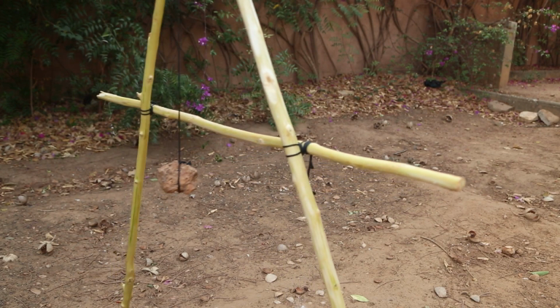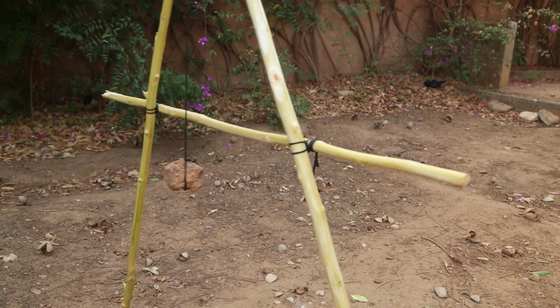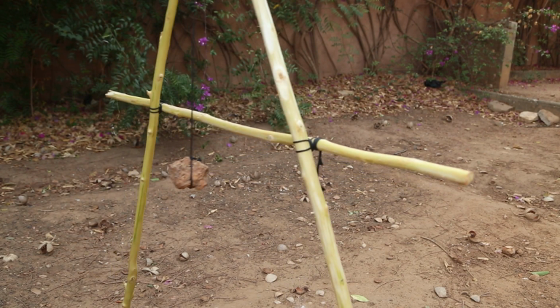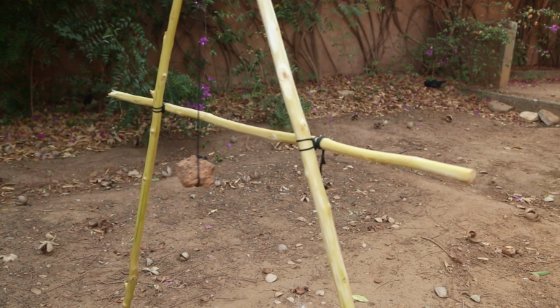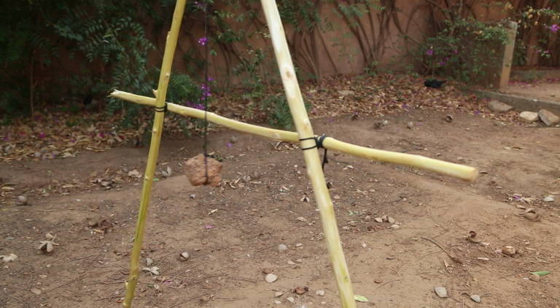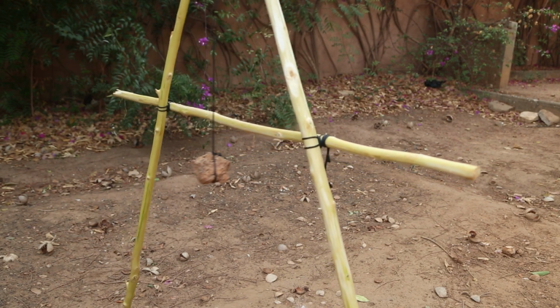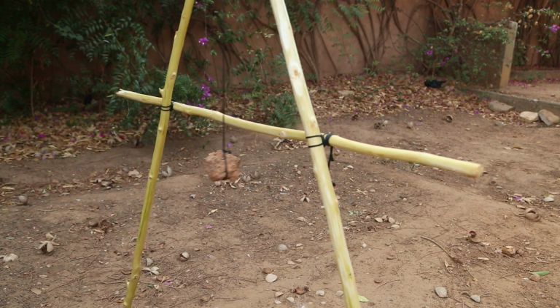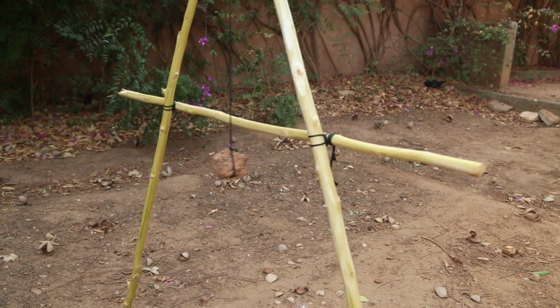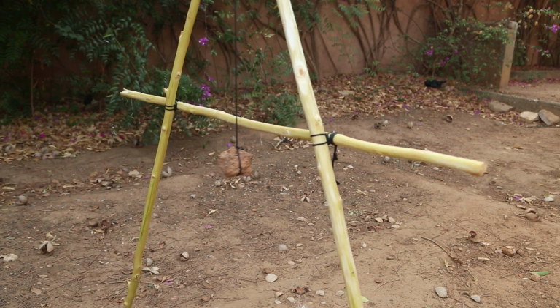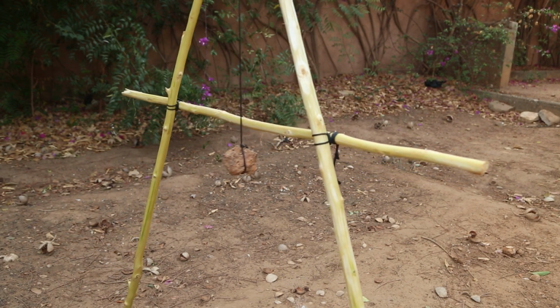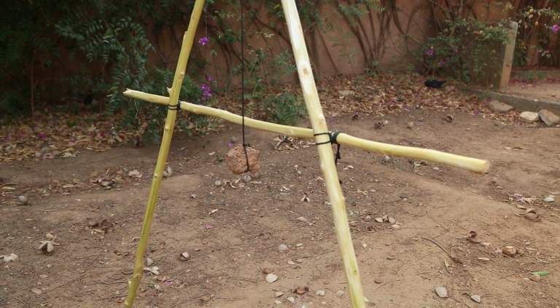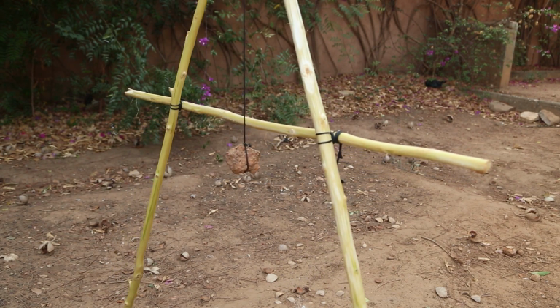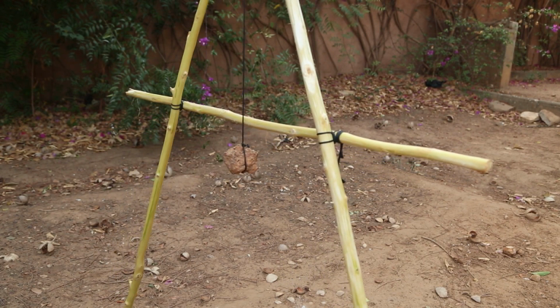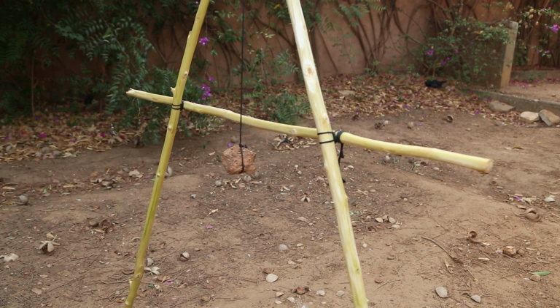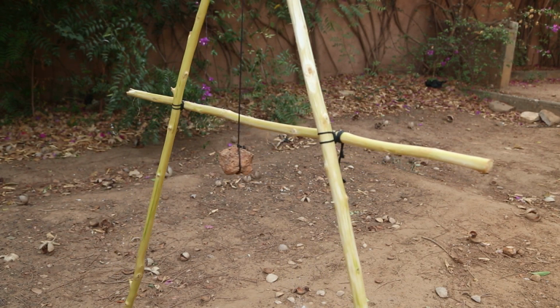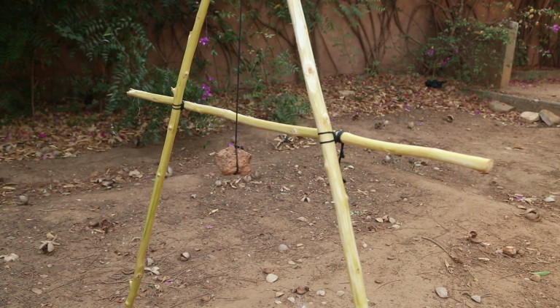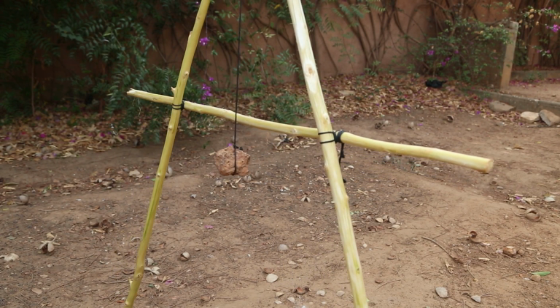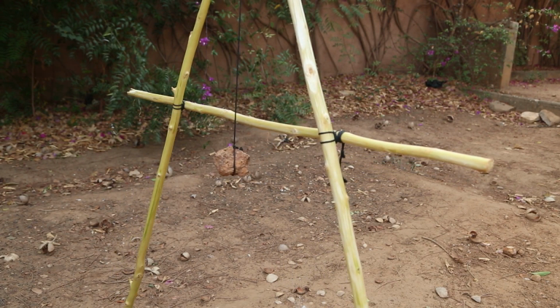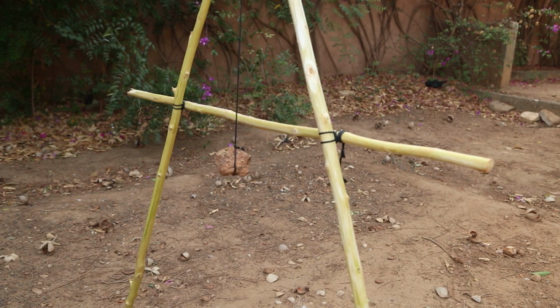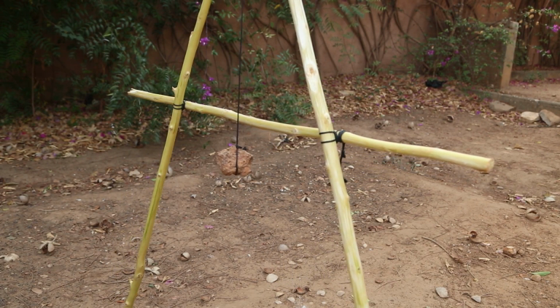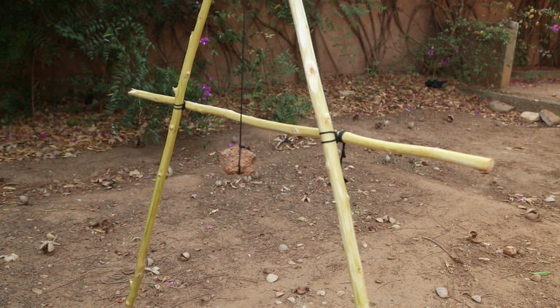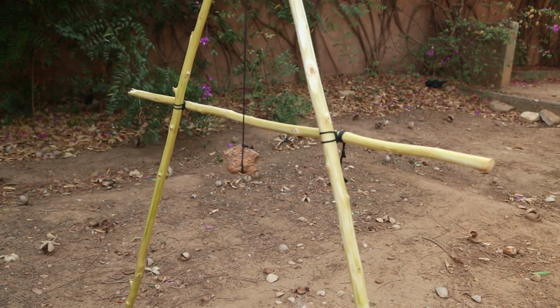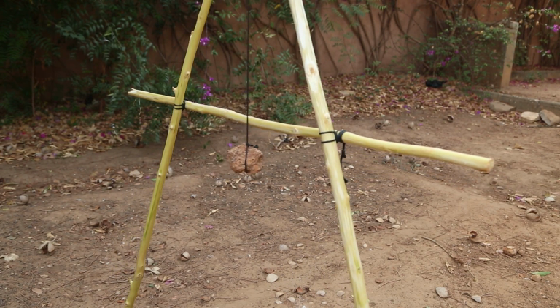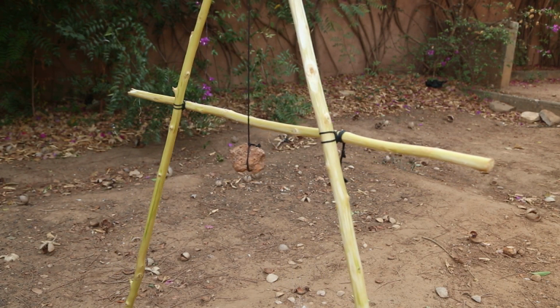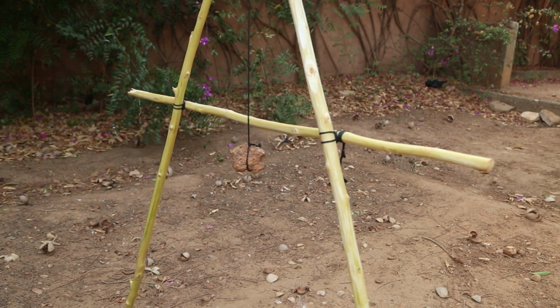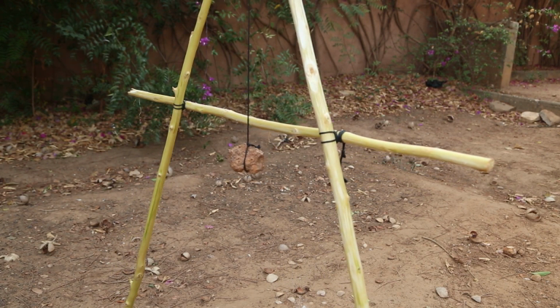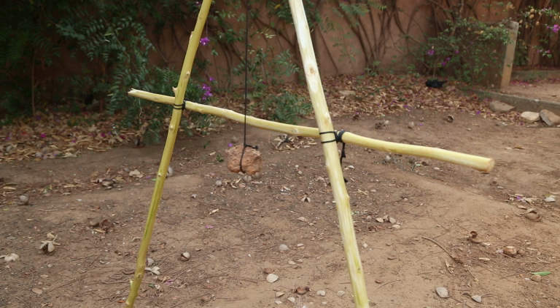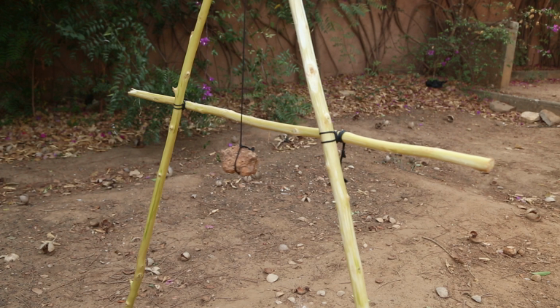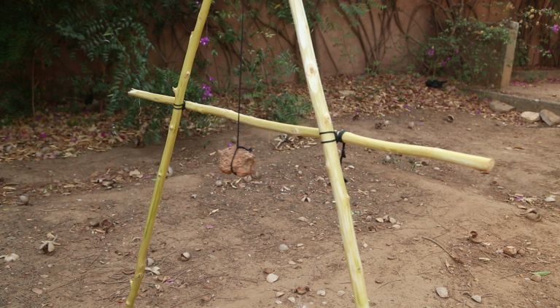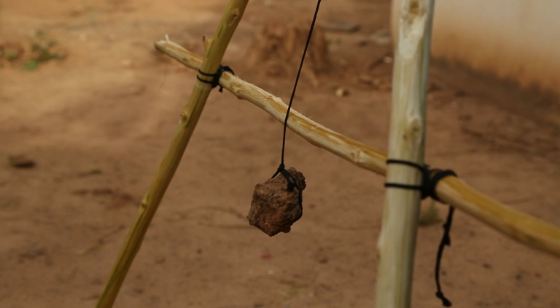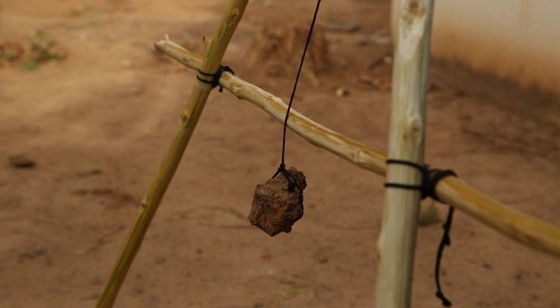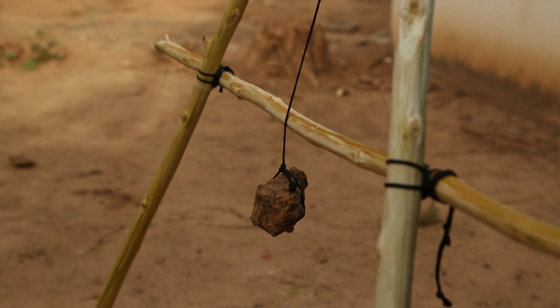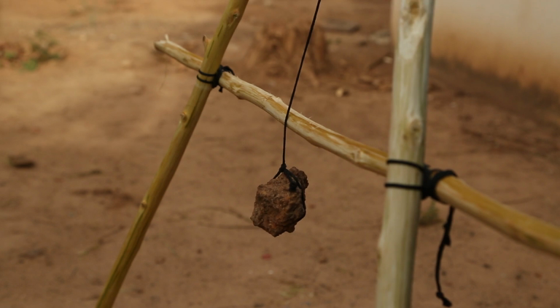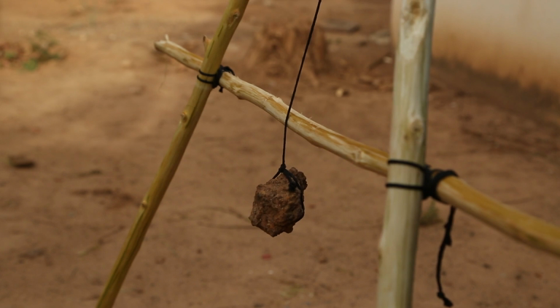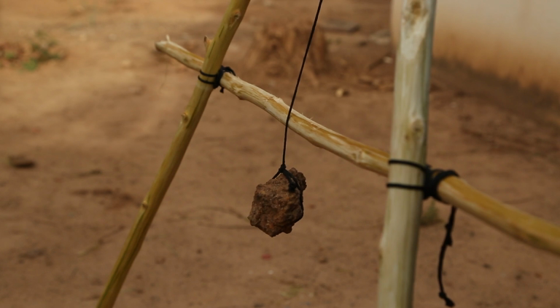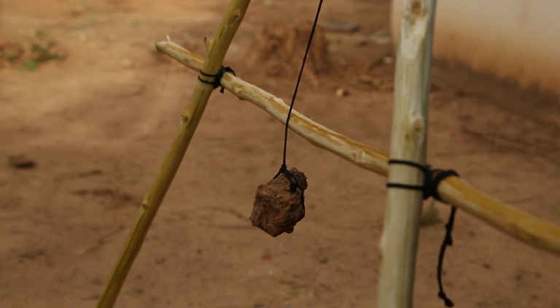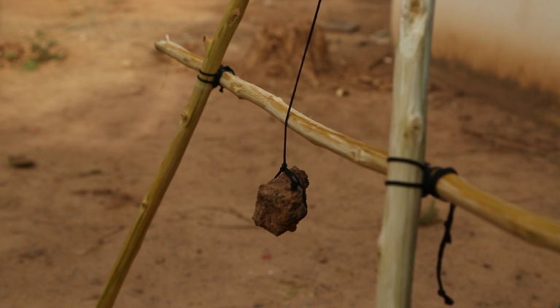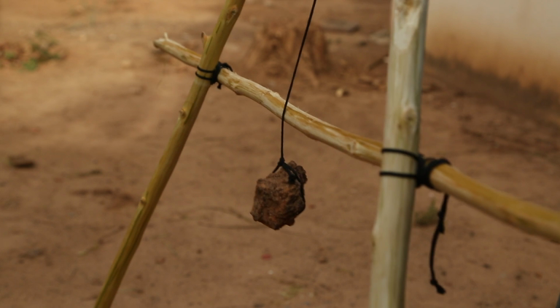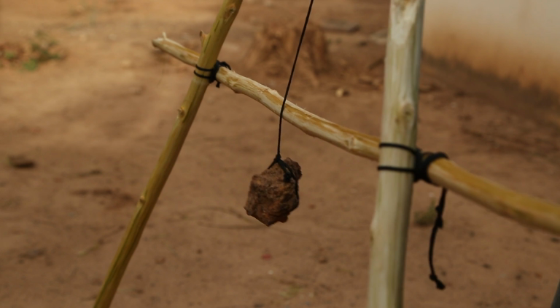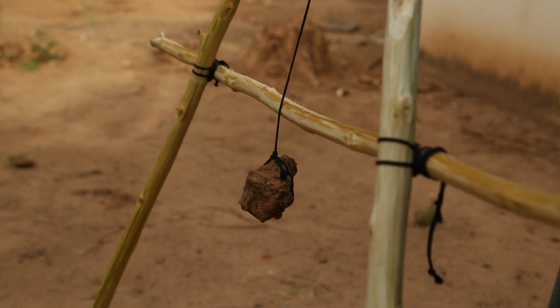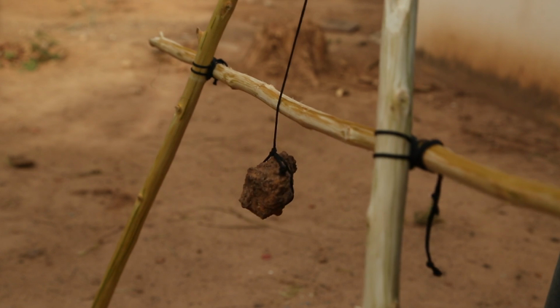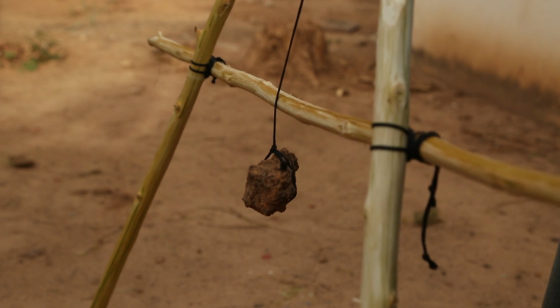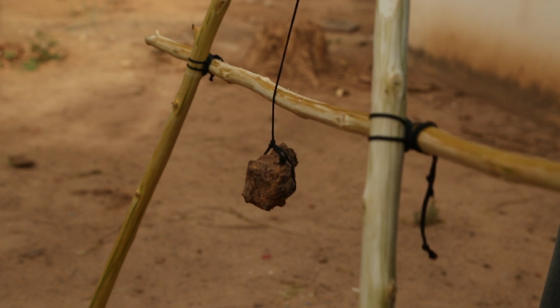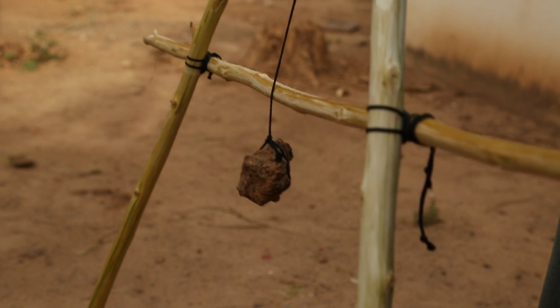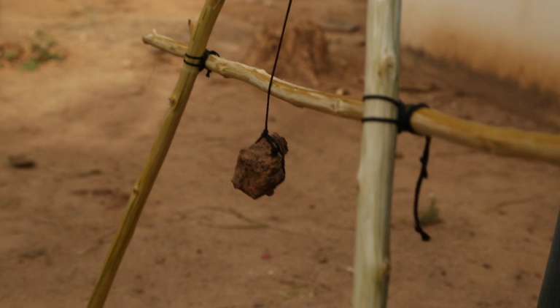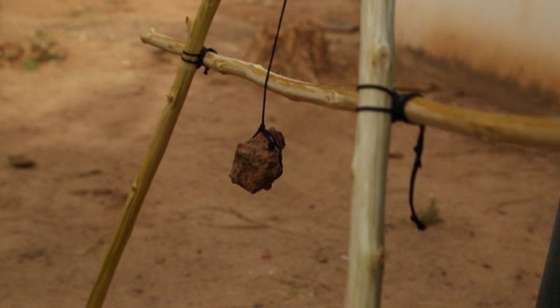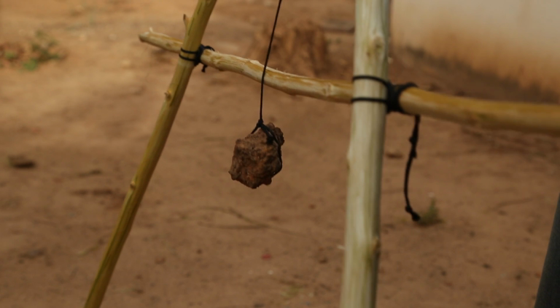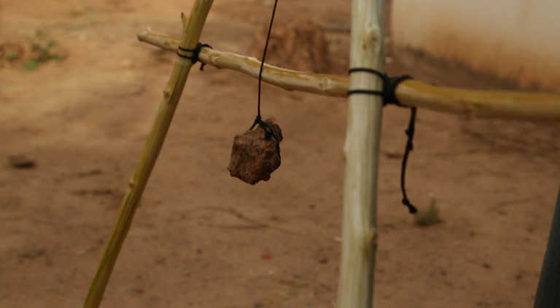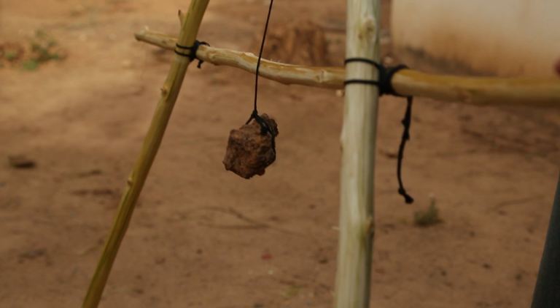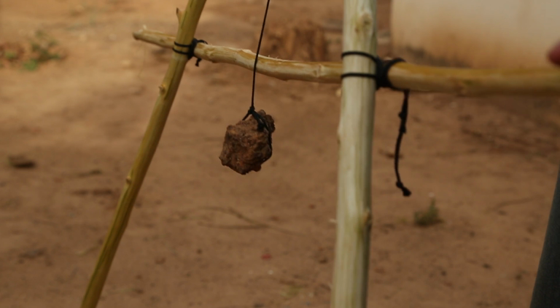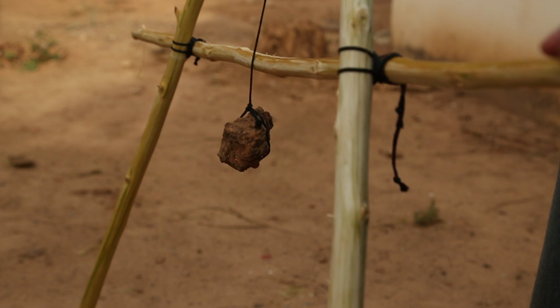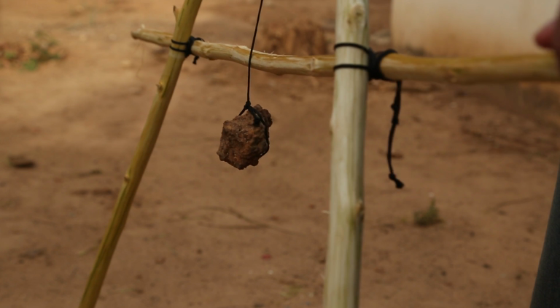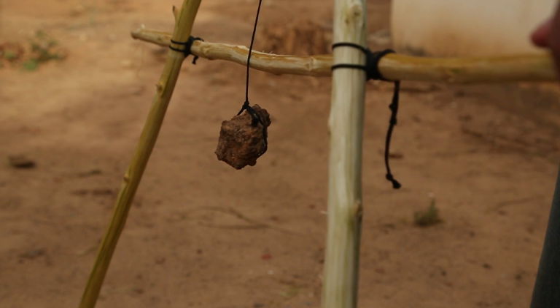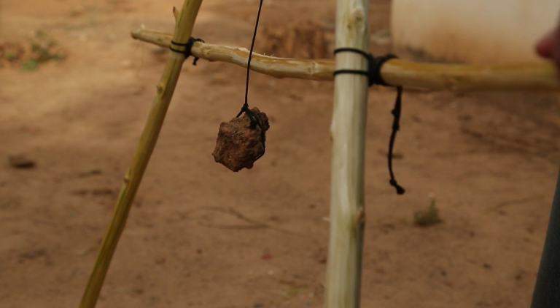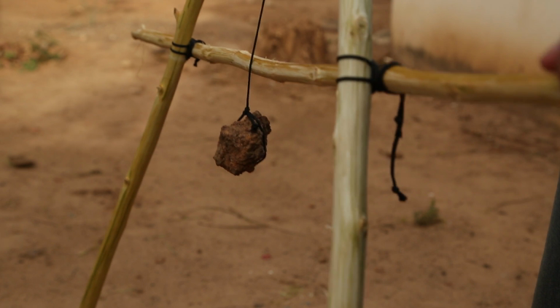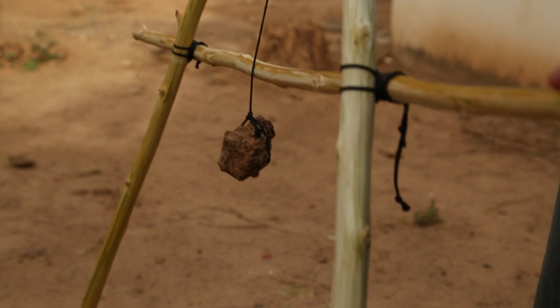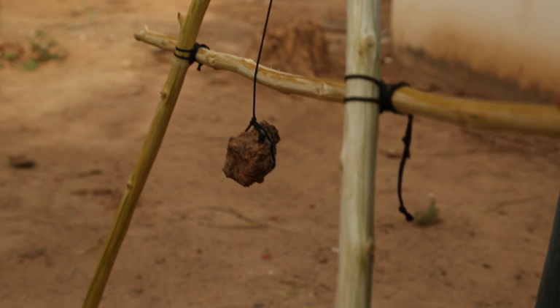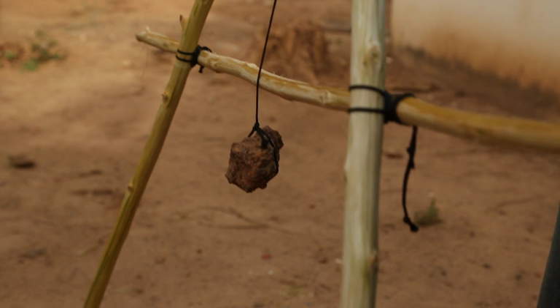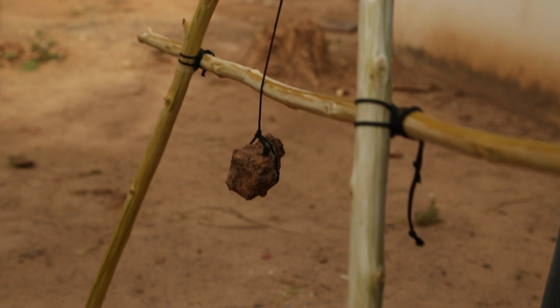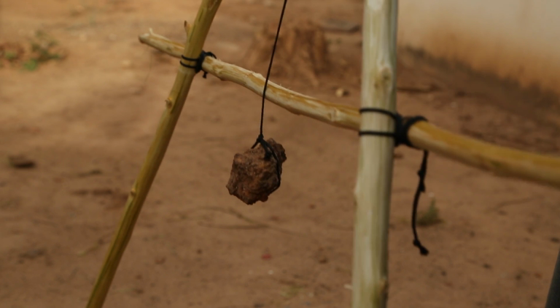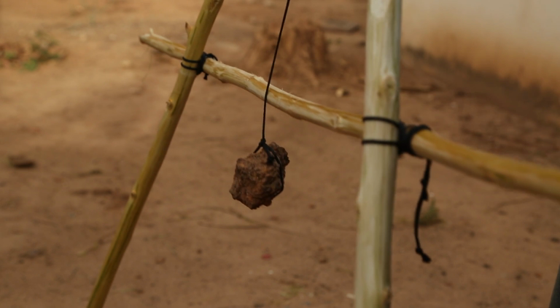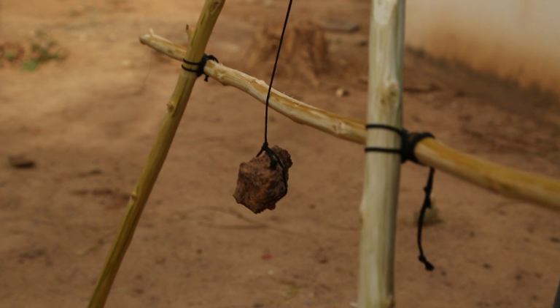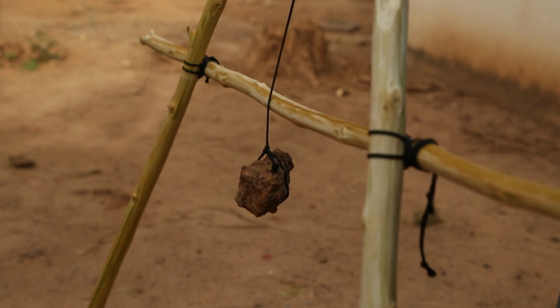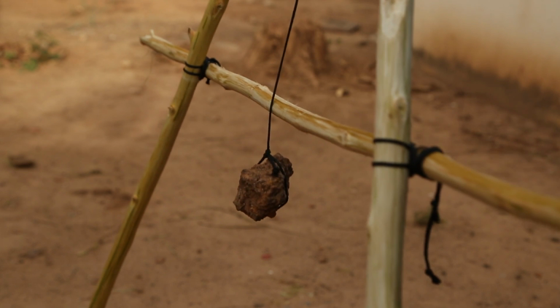The angle of the A-frame is important. If the cord touches the crossbar, it will not give you an accurate read.